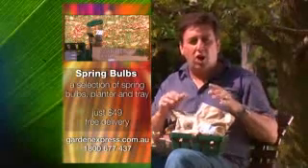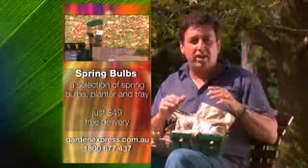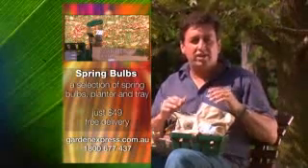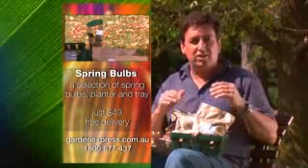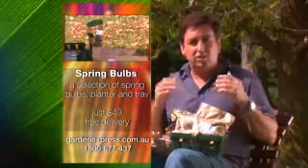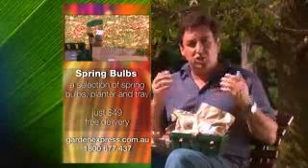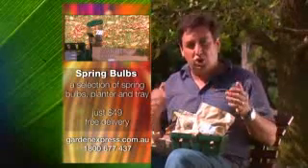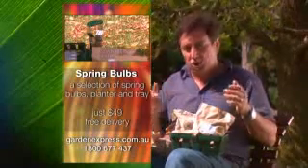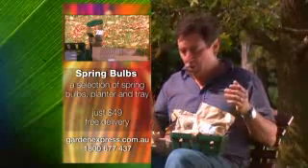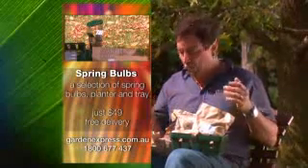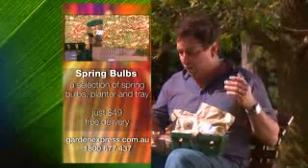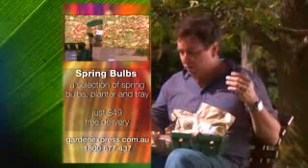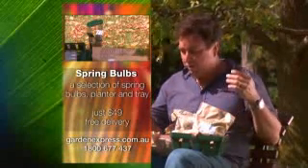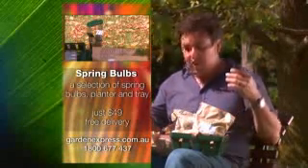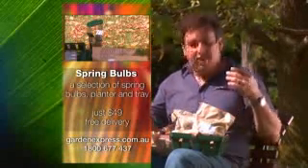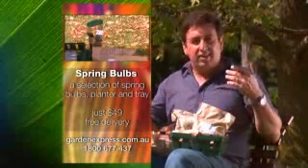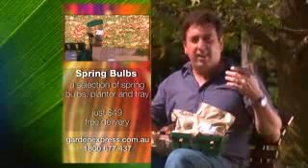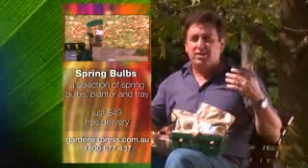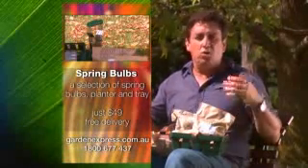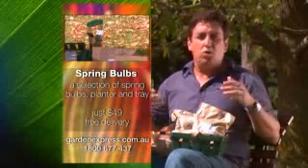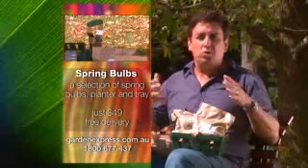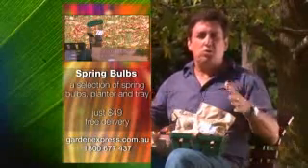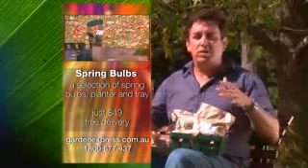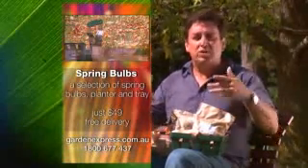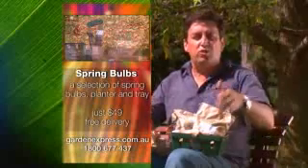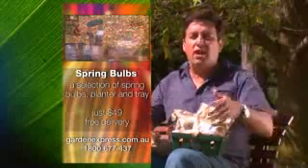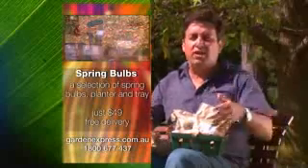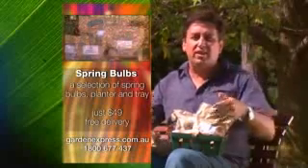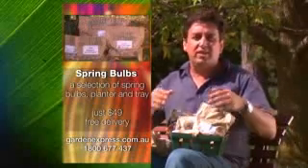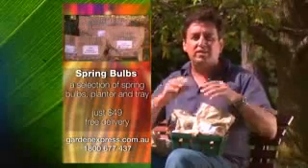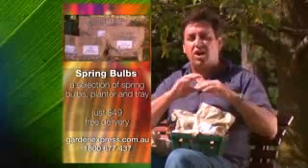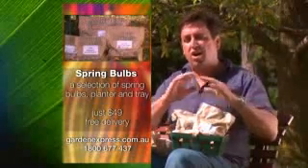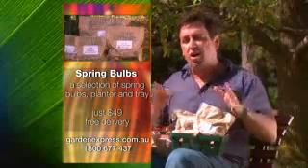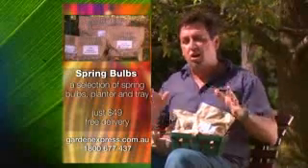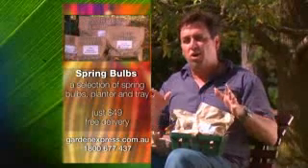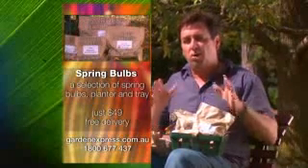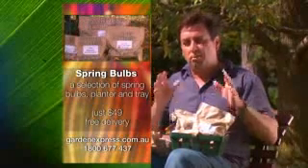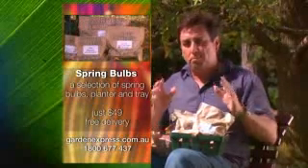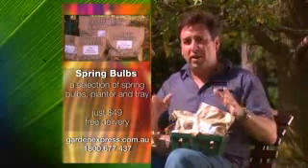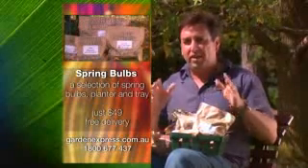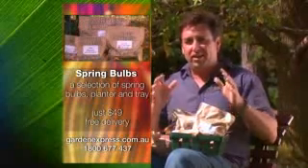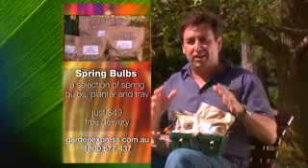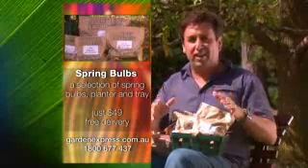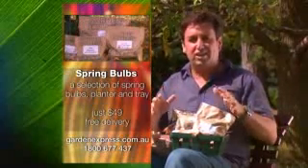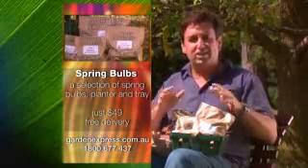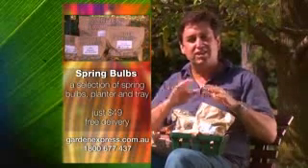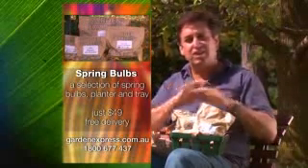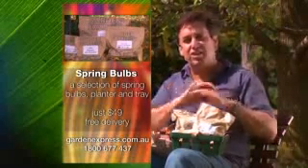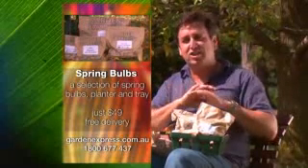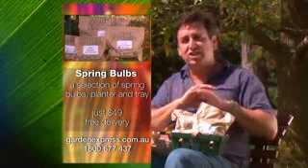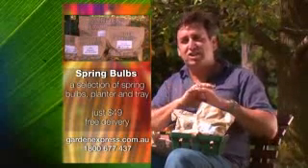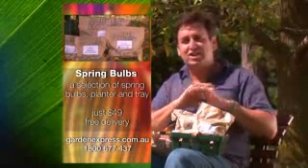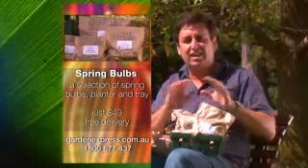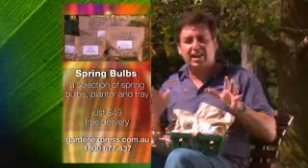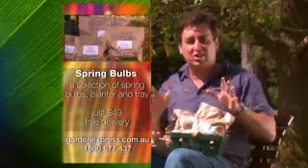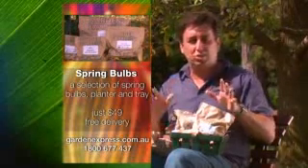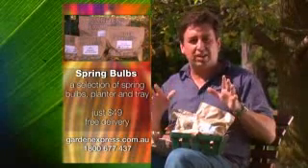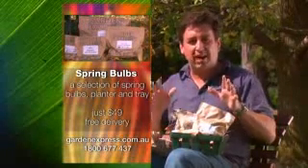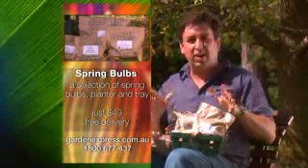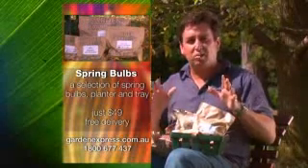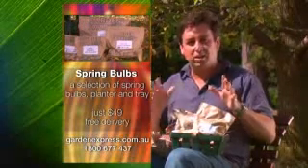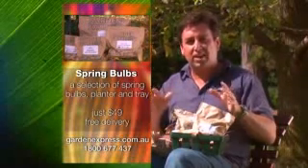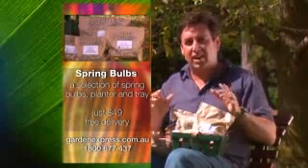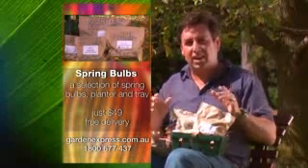hyacinths, jonquils, and all sorts of things — ranunculus — a whole big collection that's going to just dazzle the garden with colour.